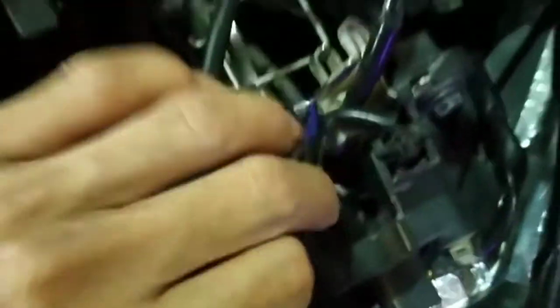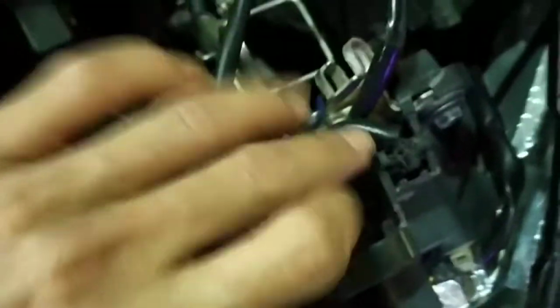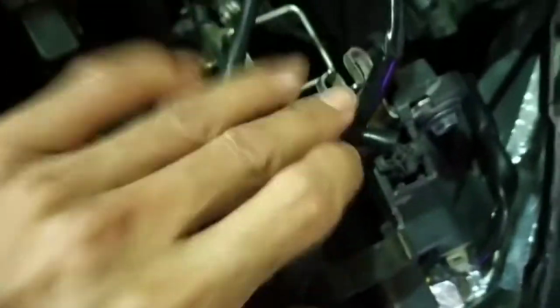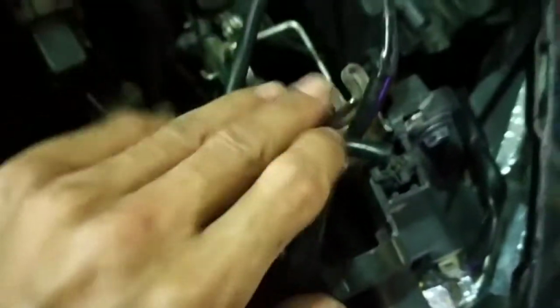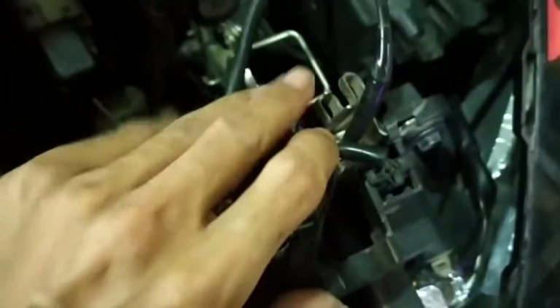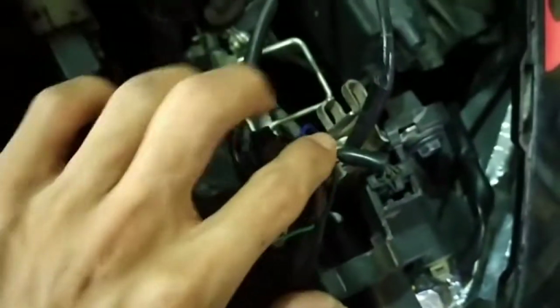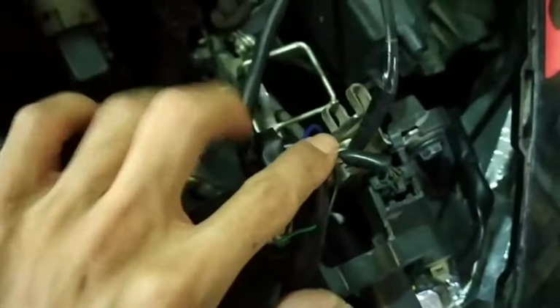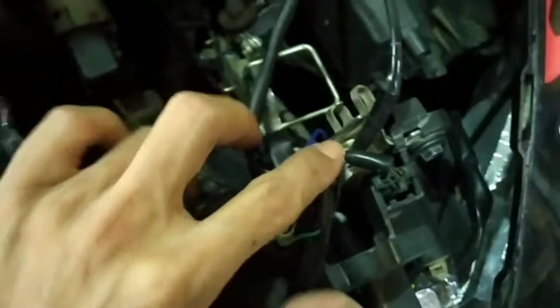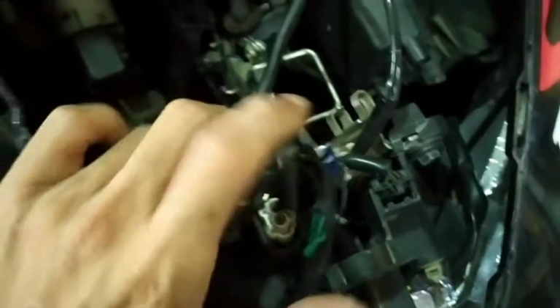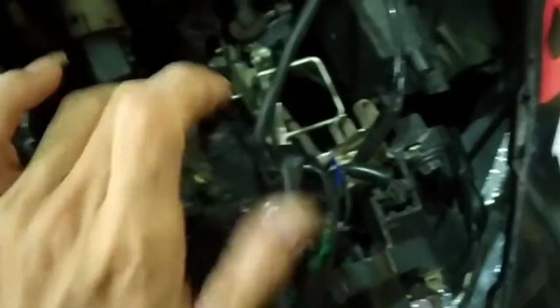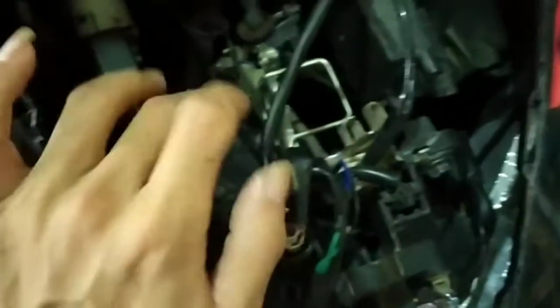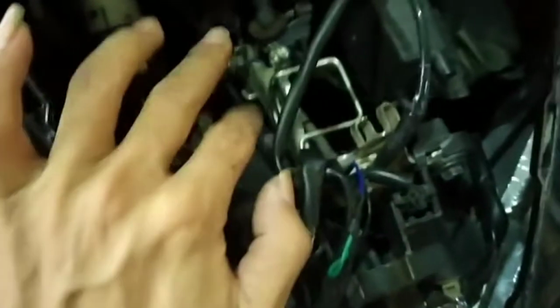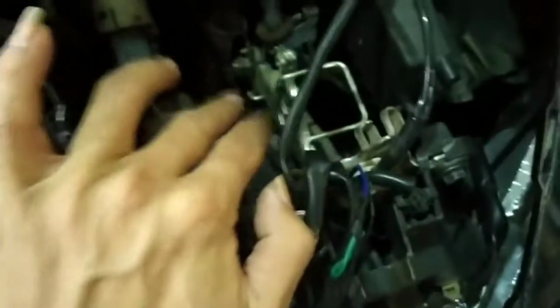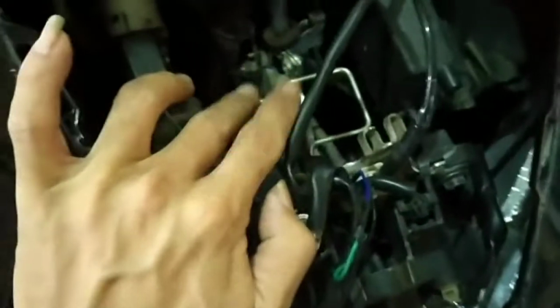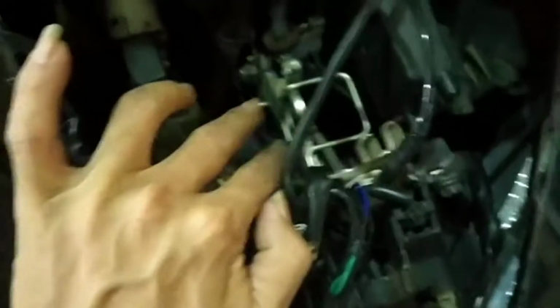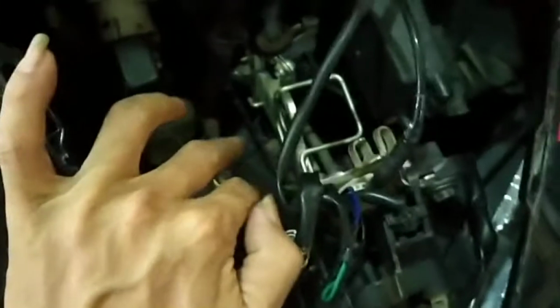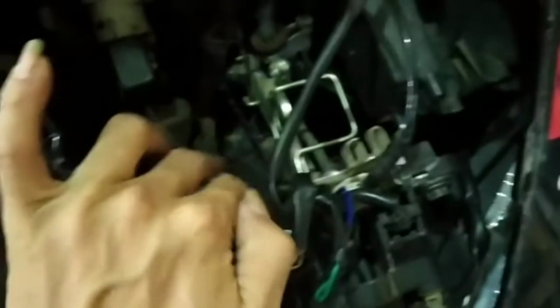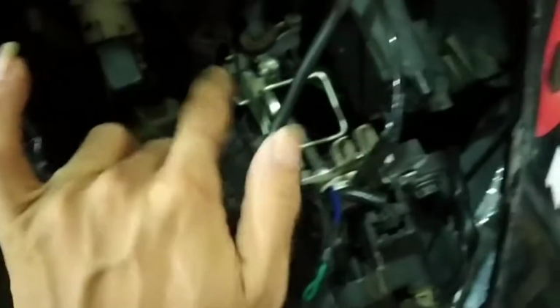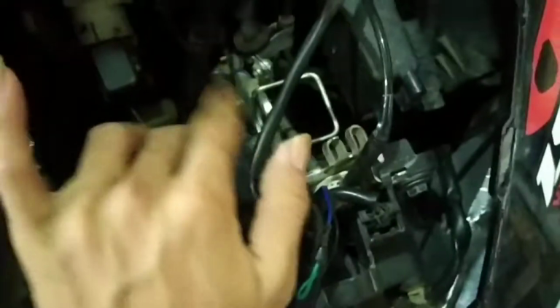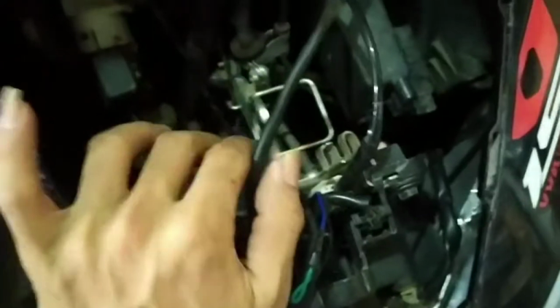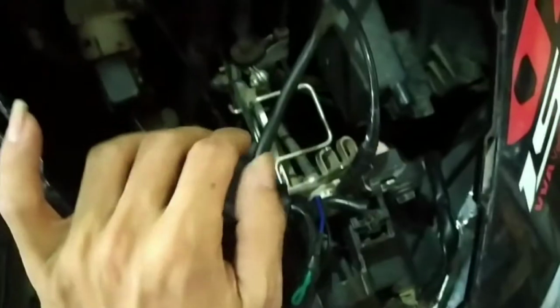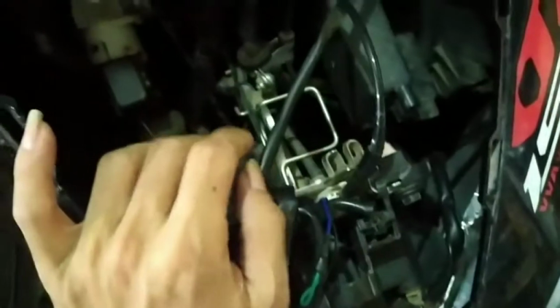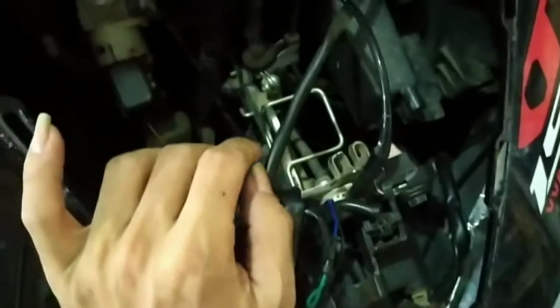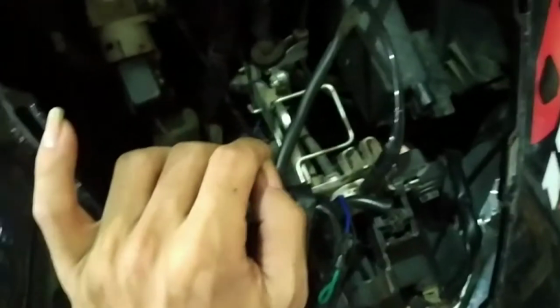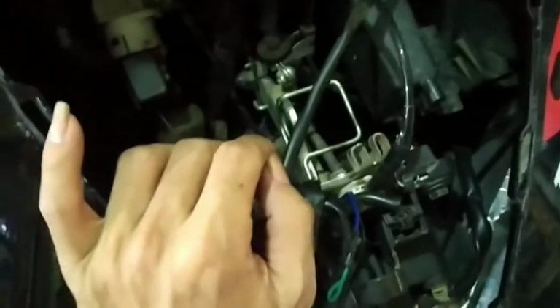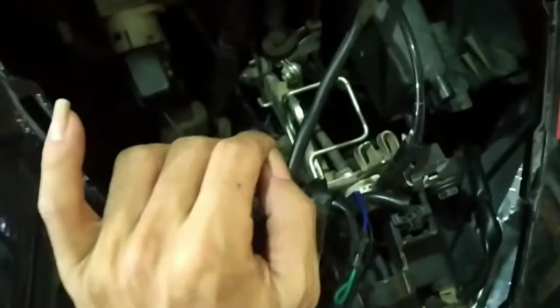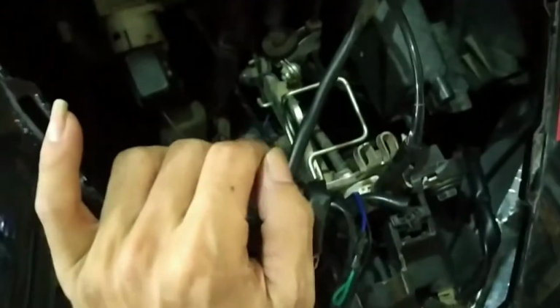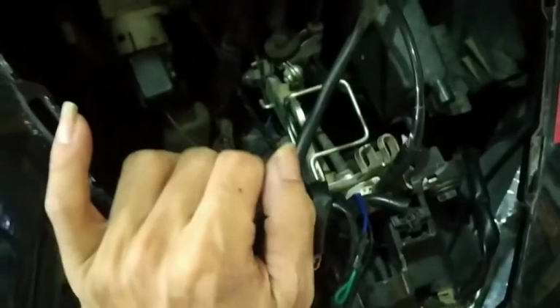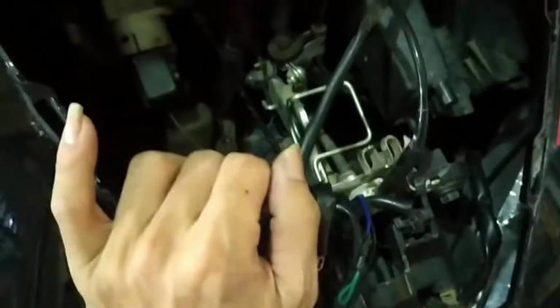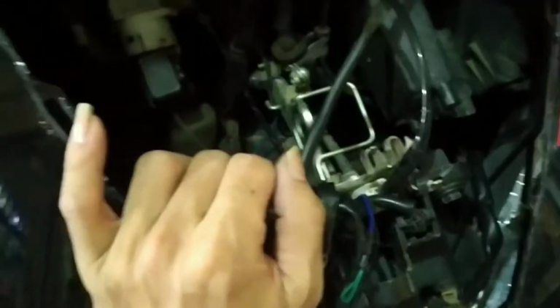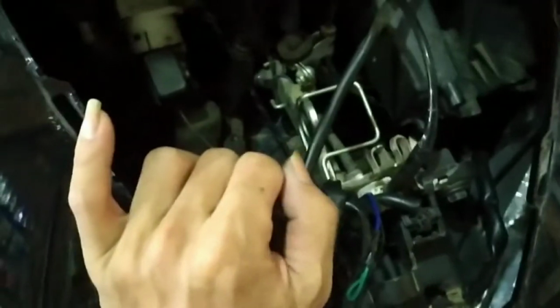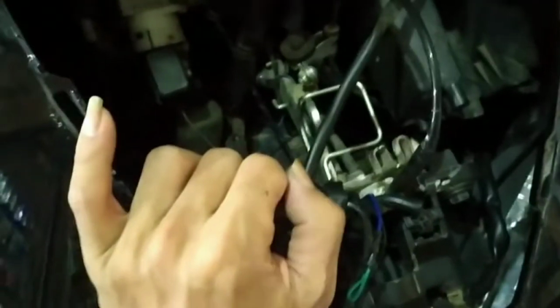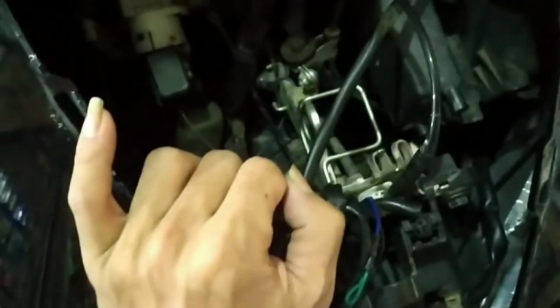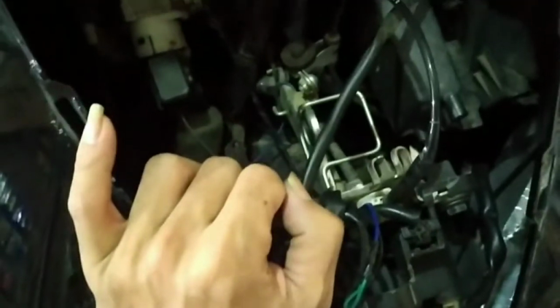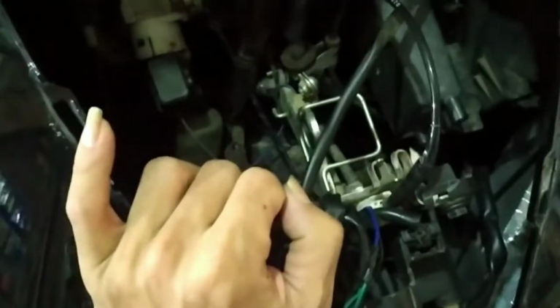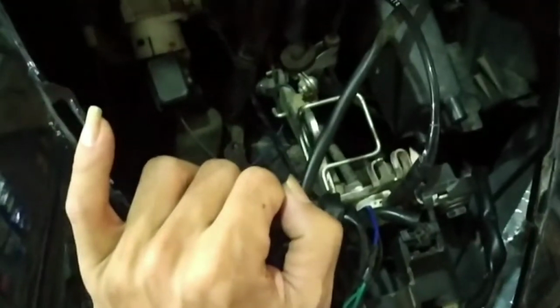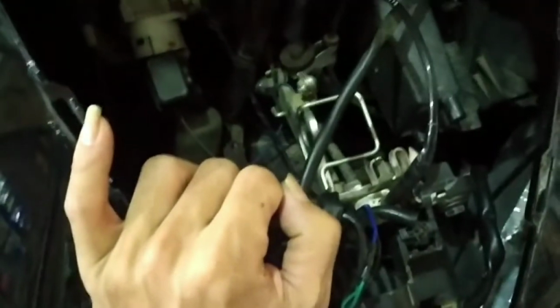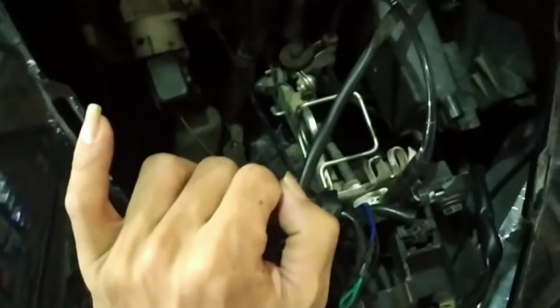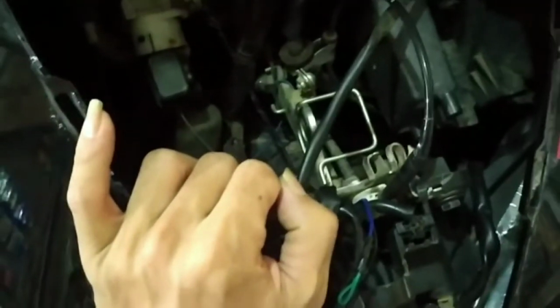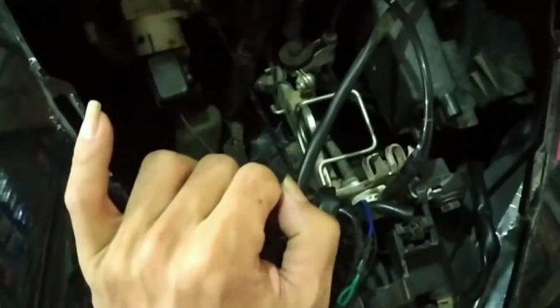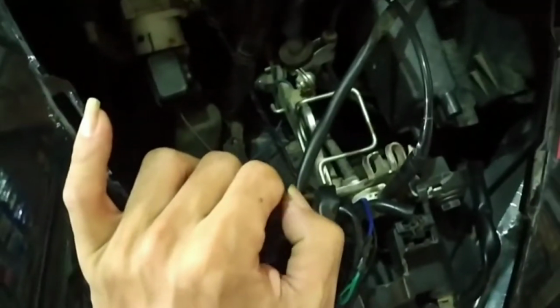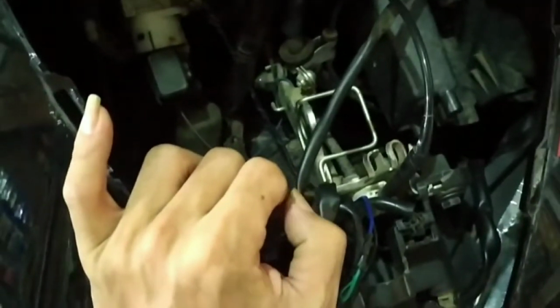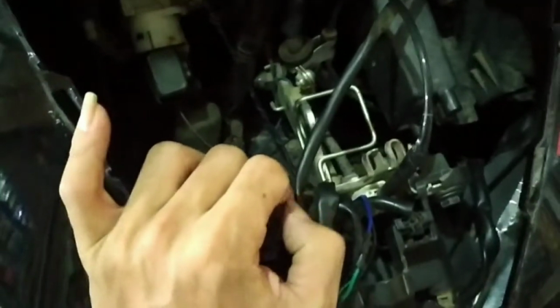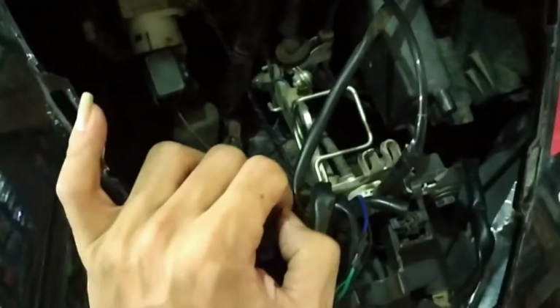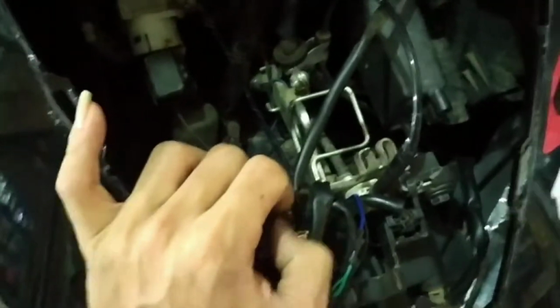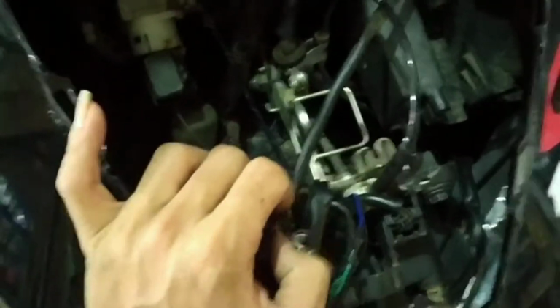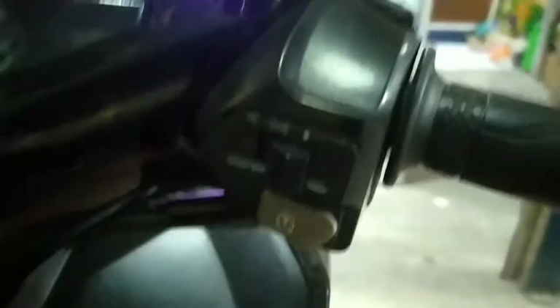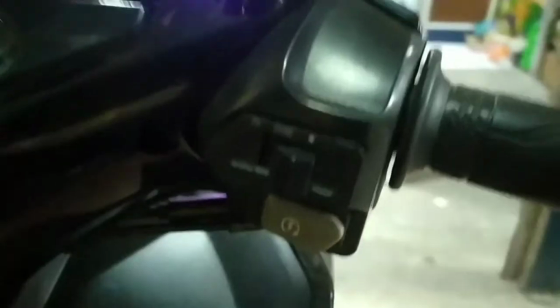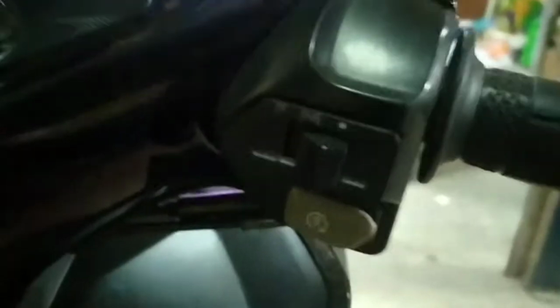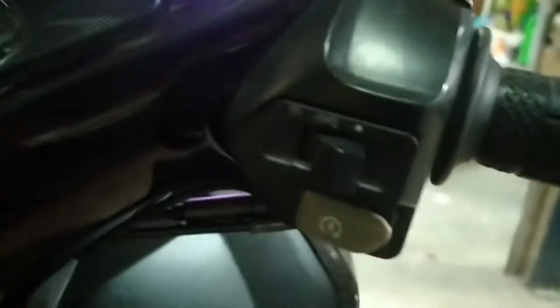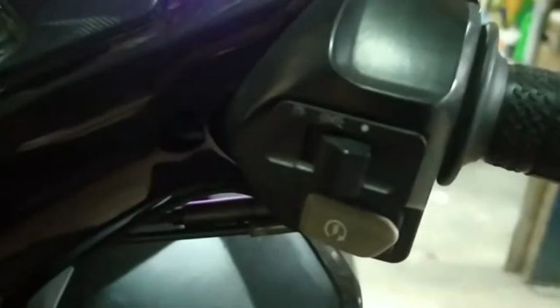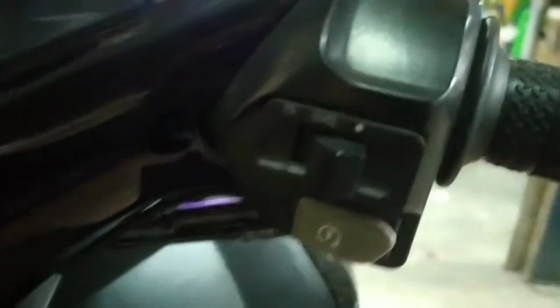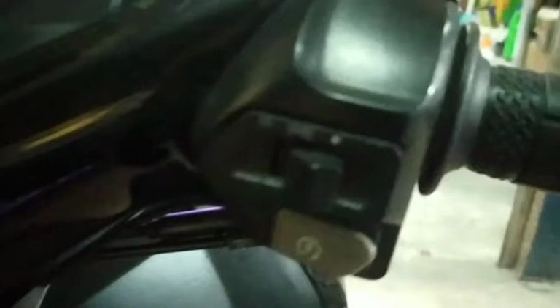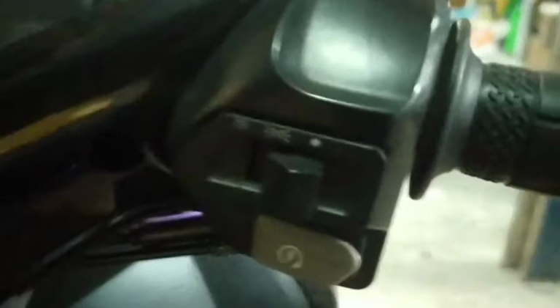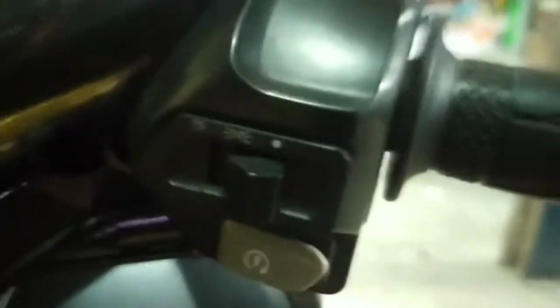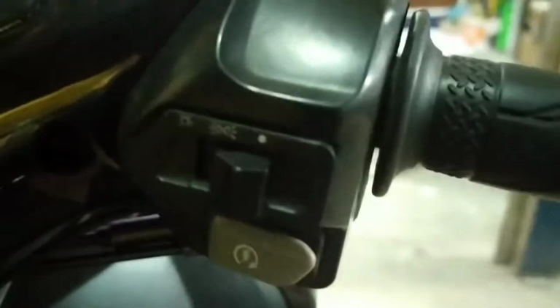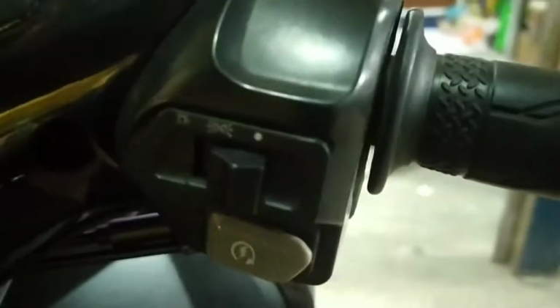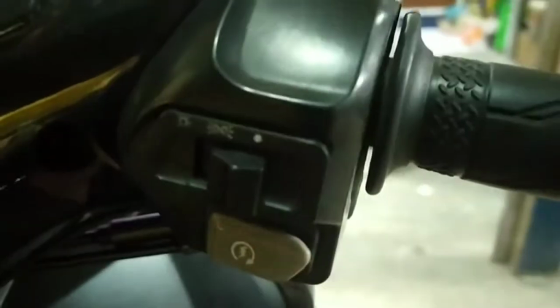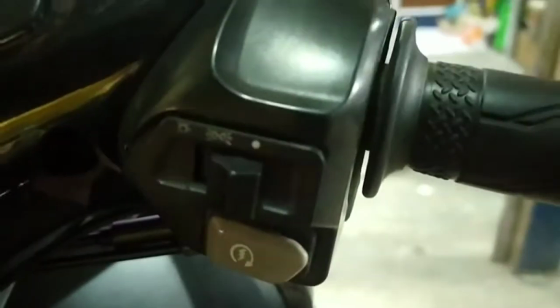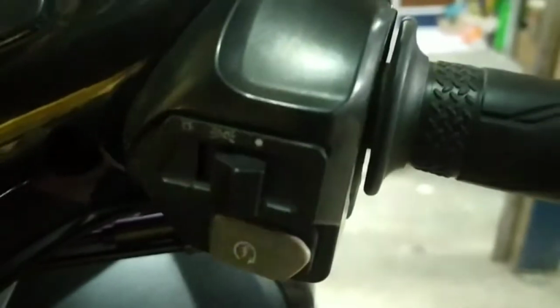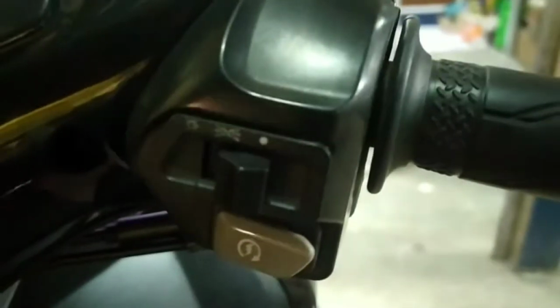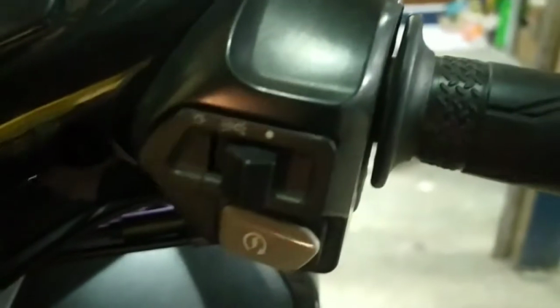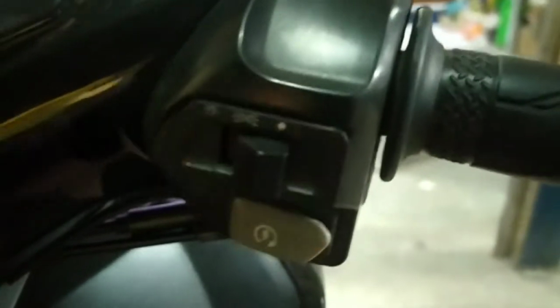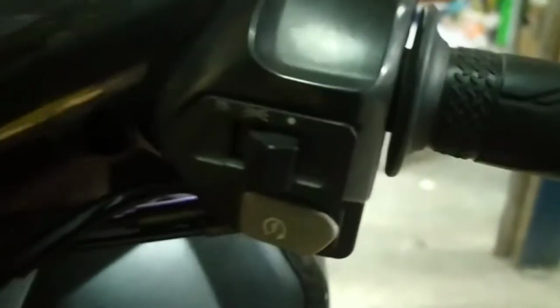Oke langsung ke kerapian motornya. Tombolnya seperti ini hasilnya.